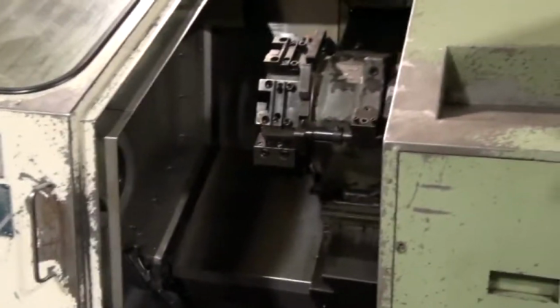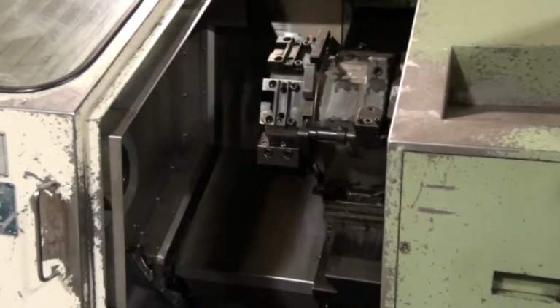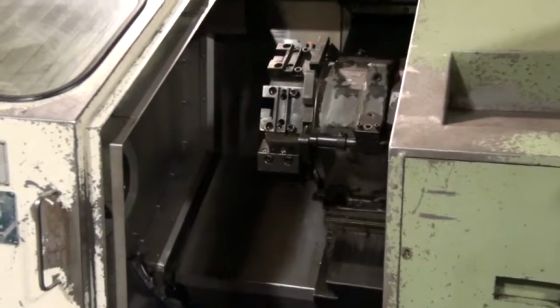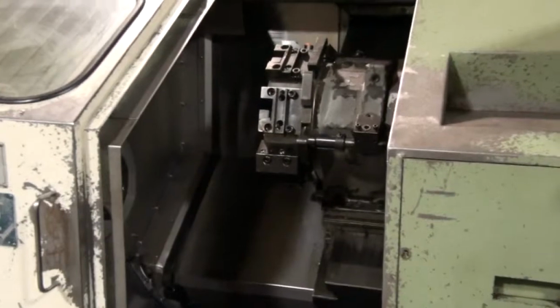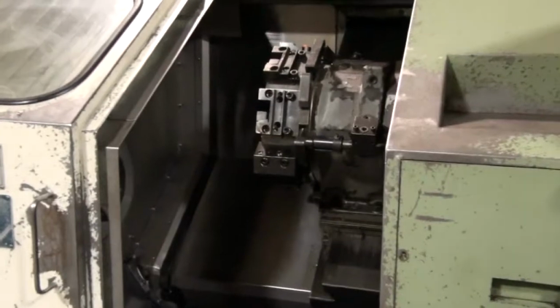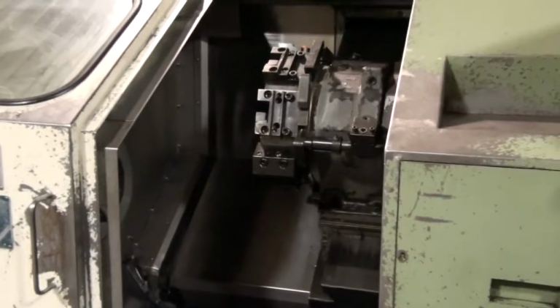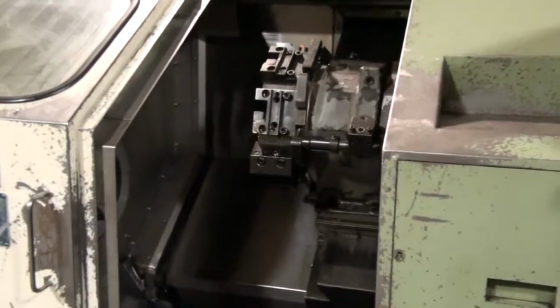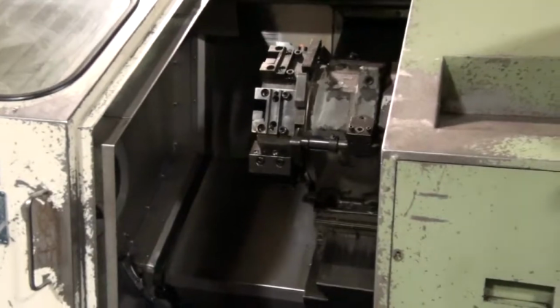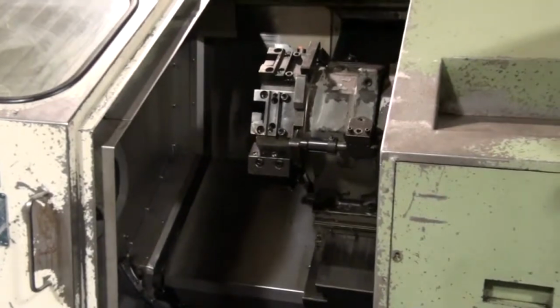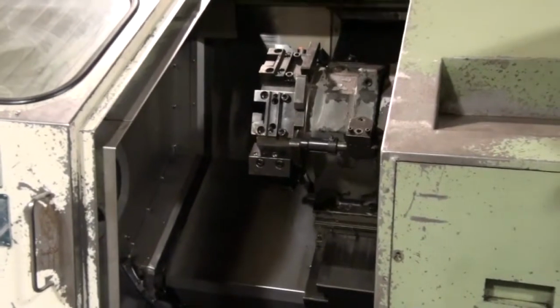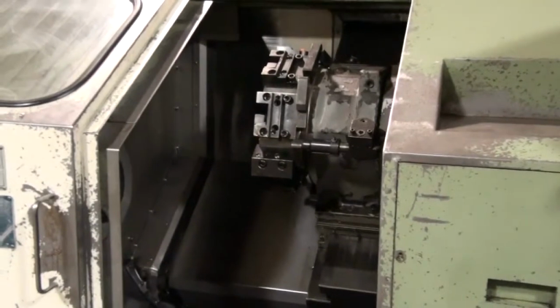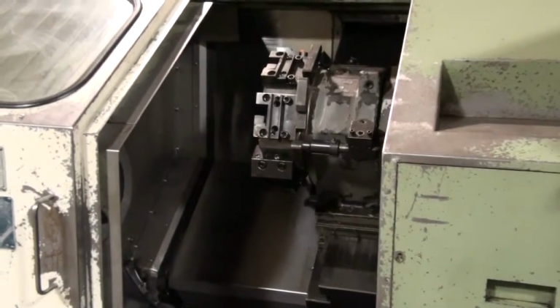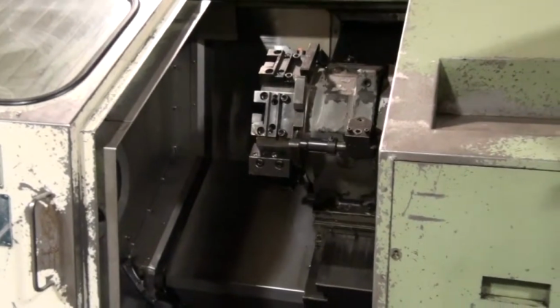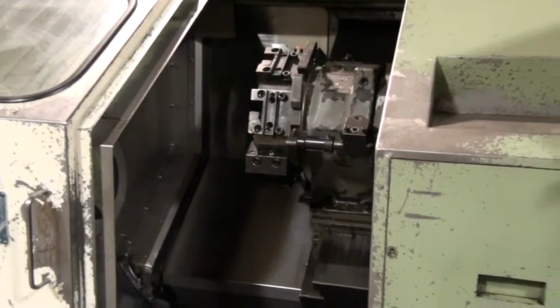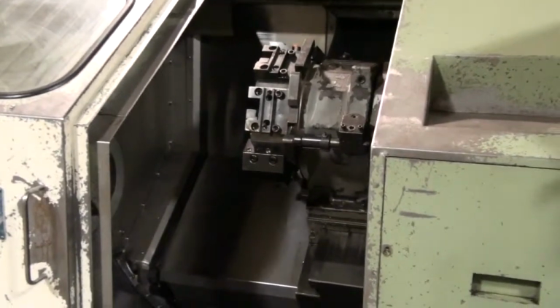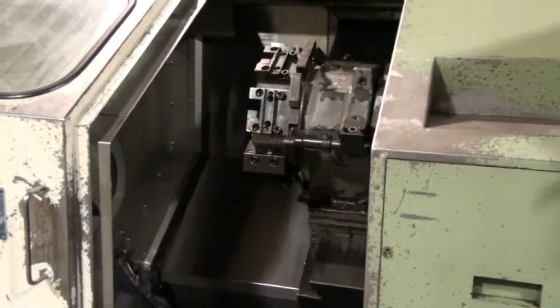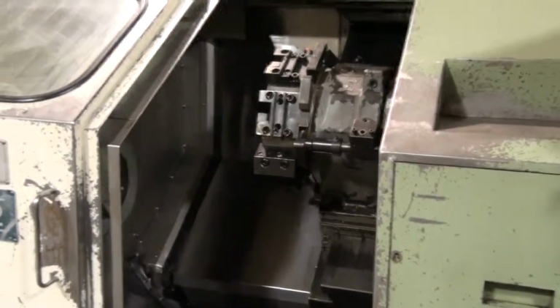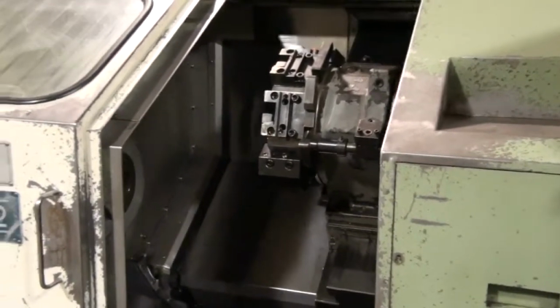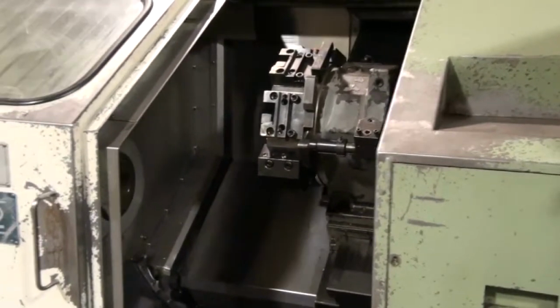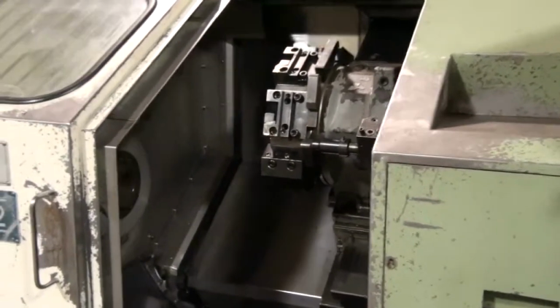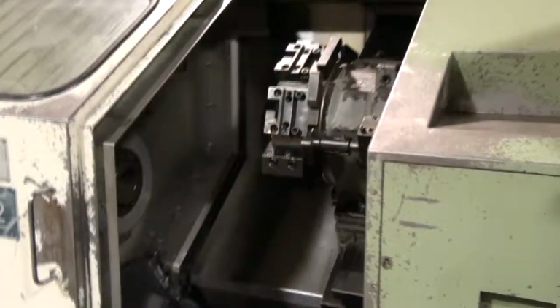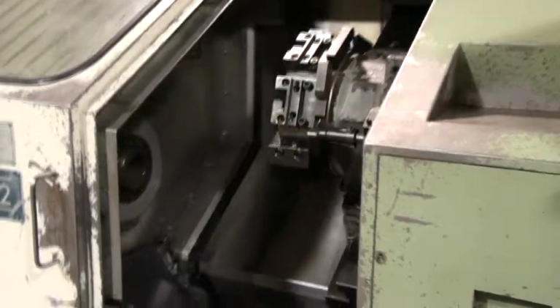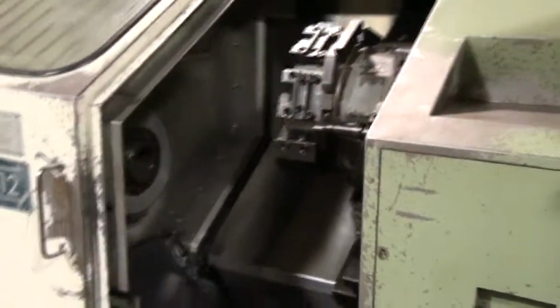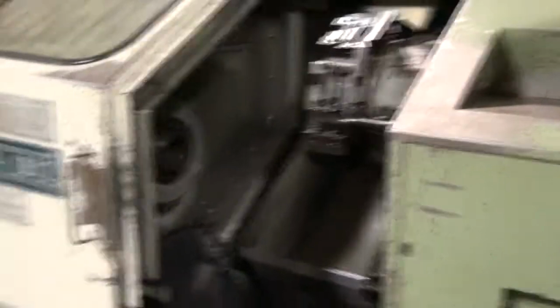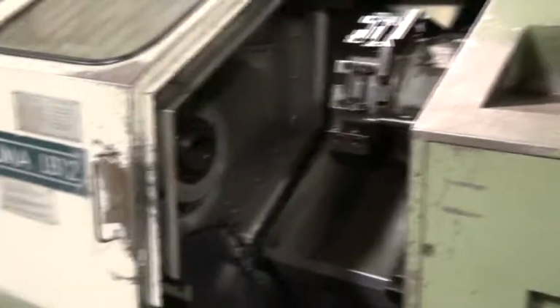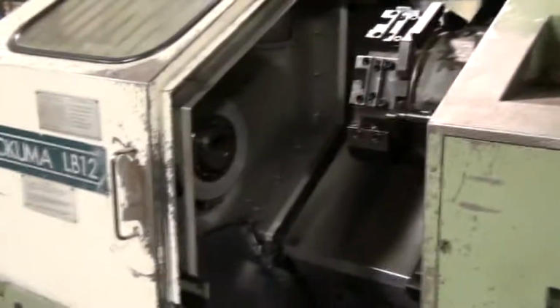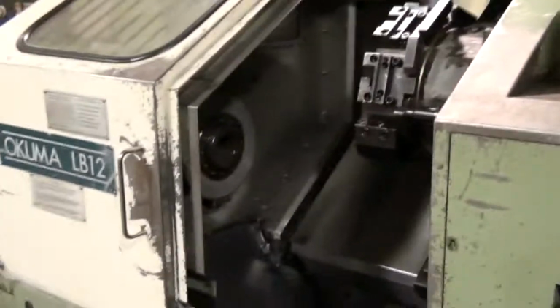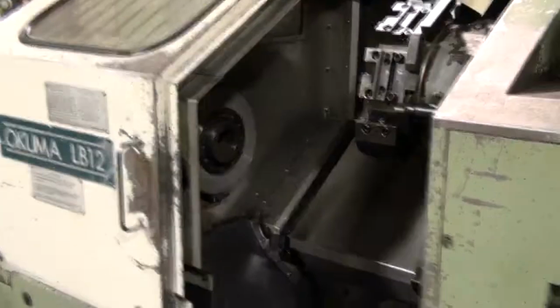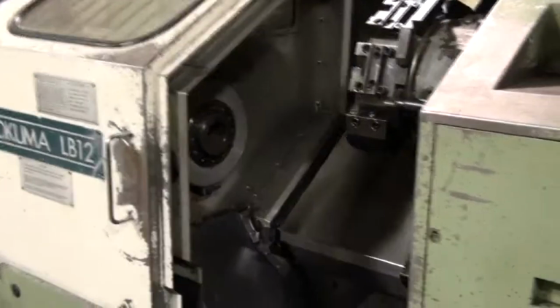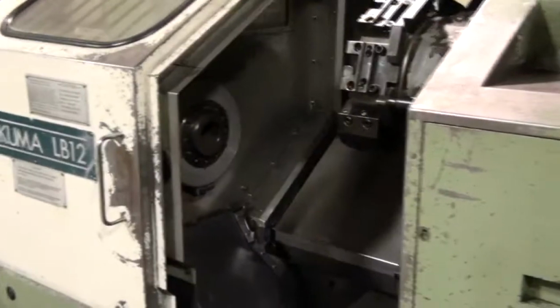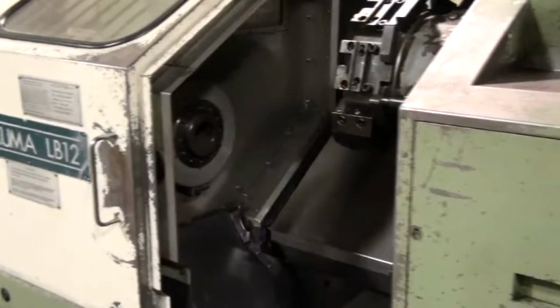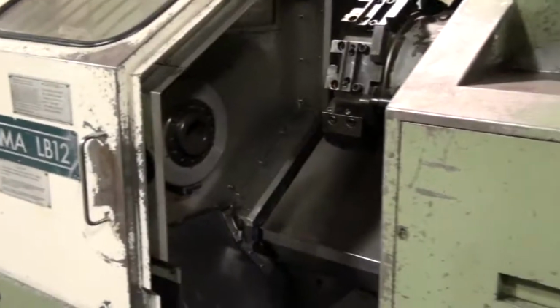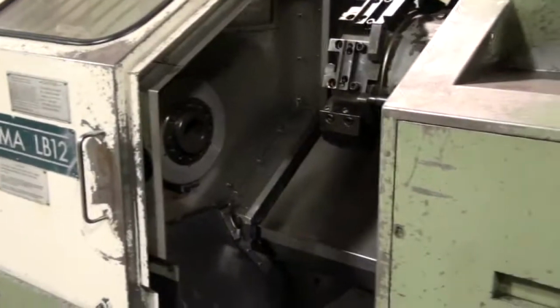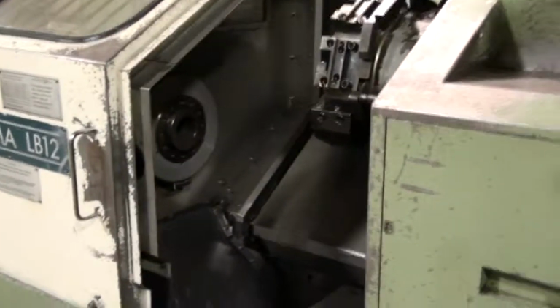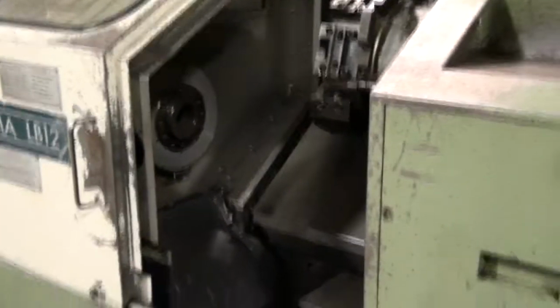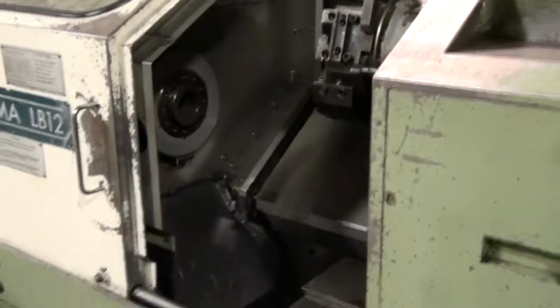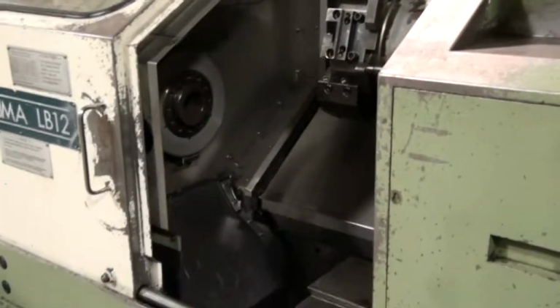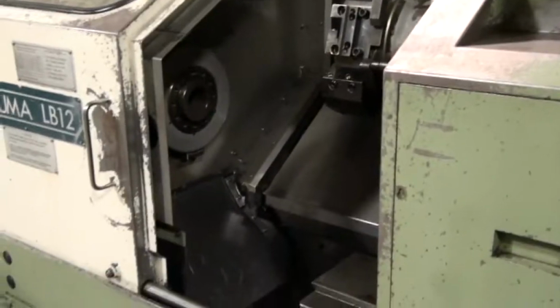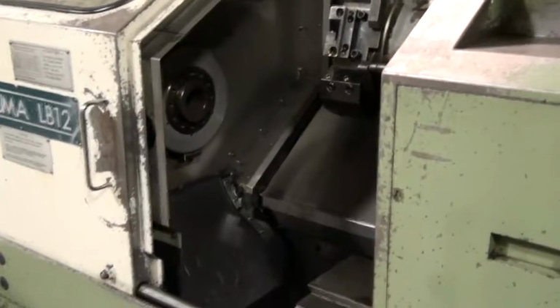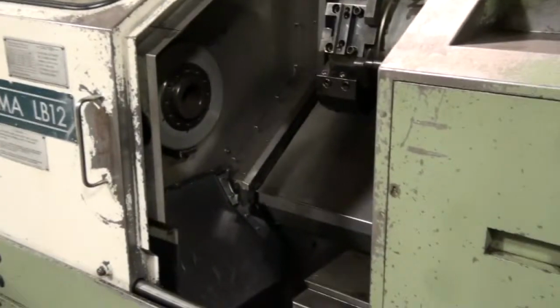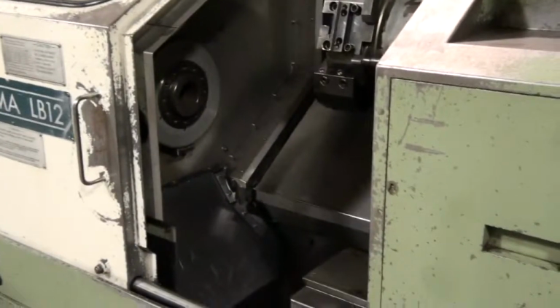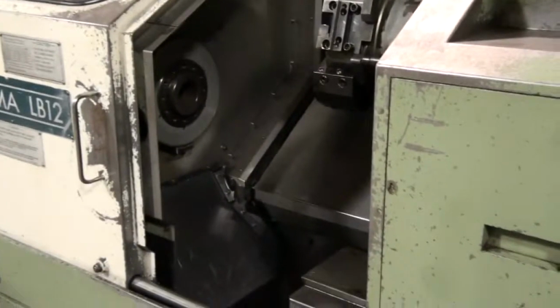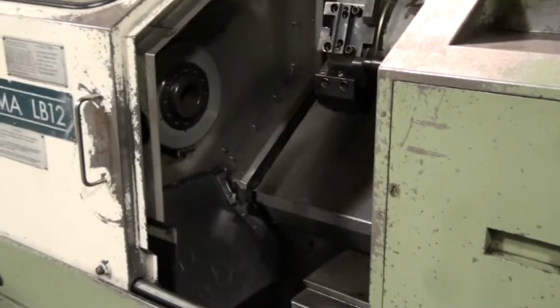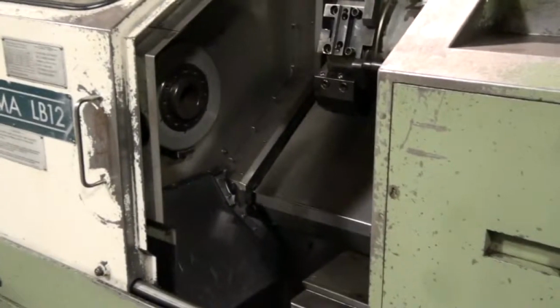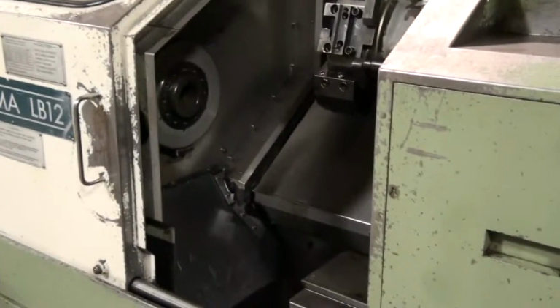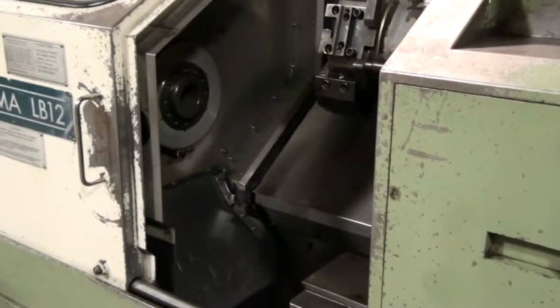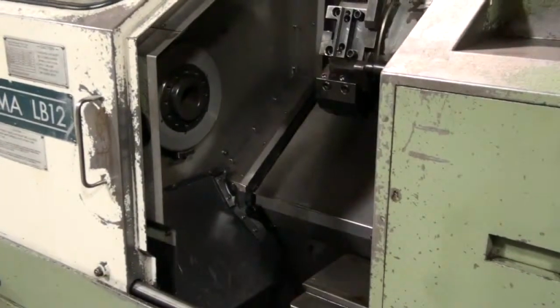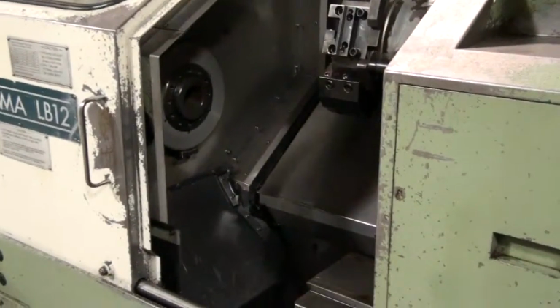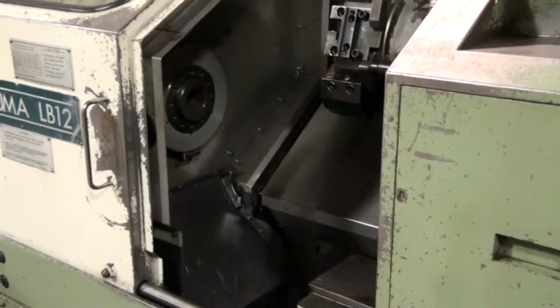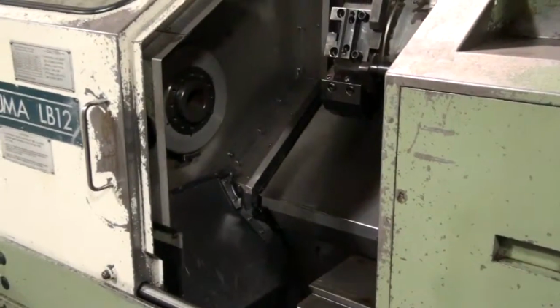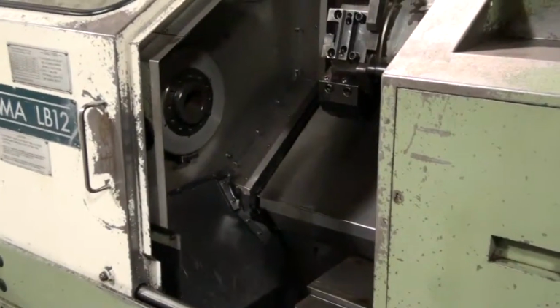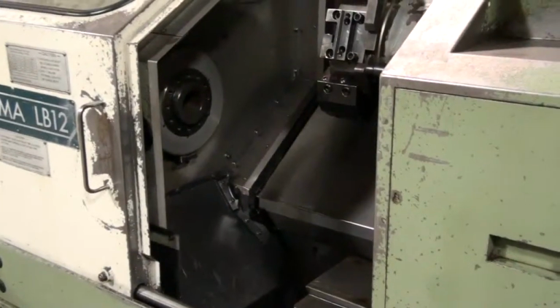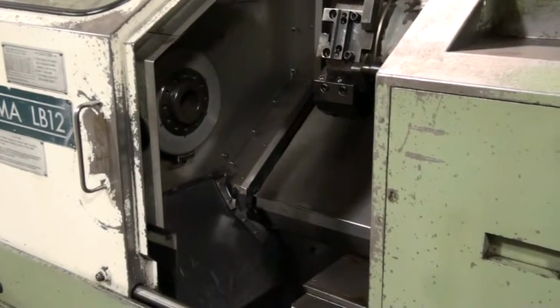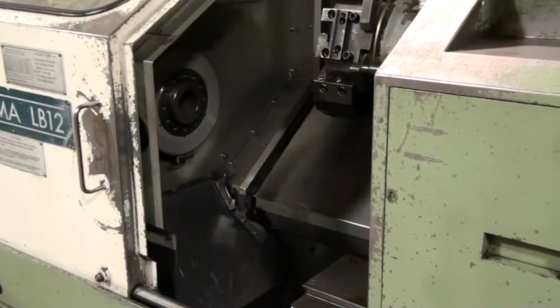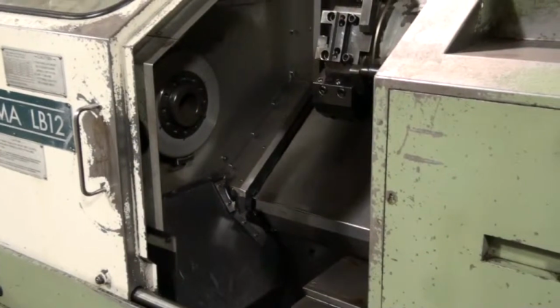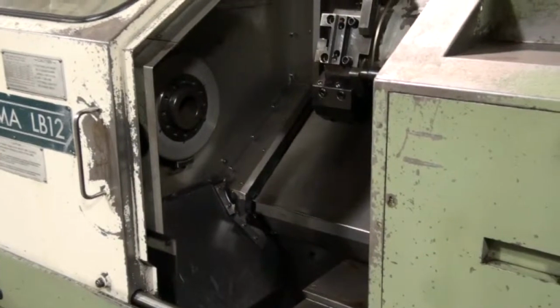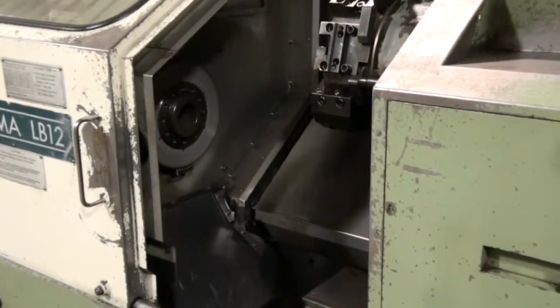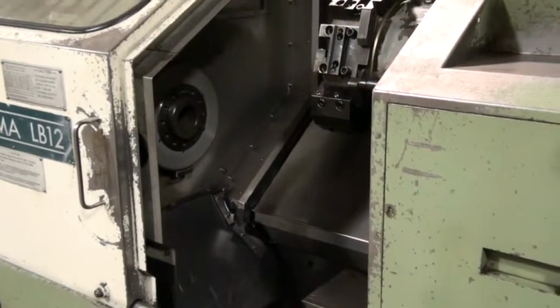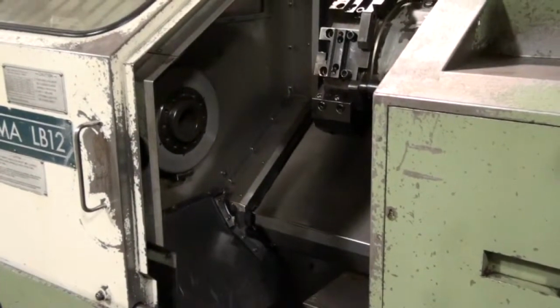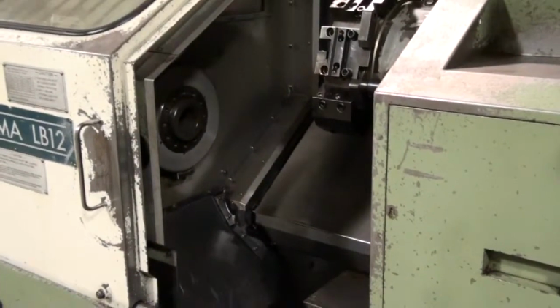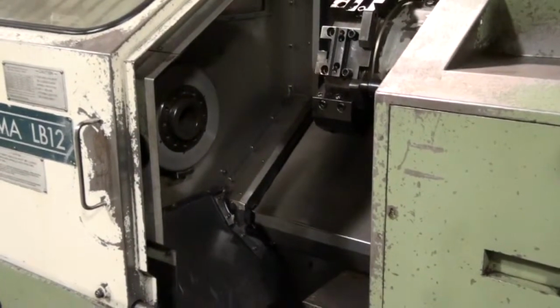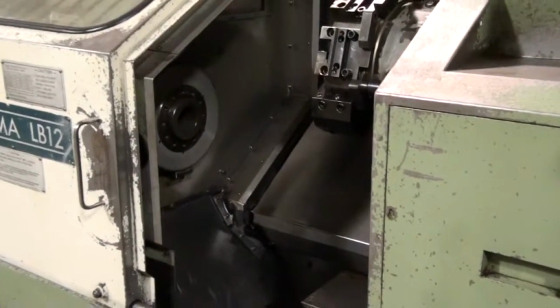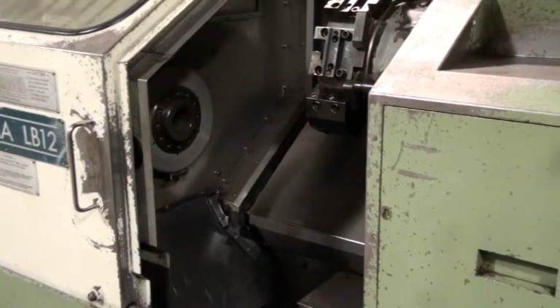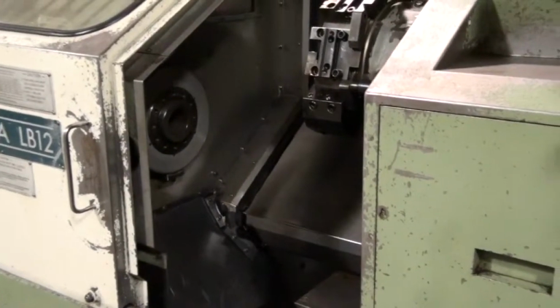That completes the program that's in the machine and that completes our underpower demonstration of the Akuma LB12.